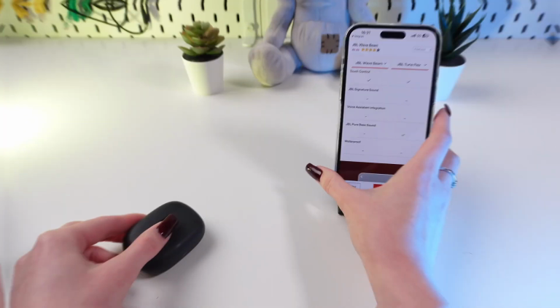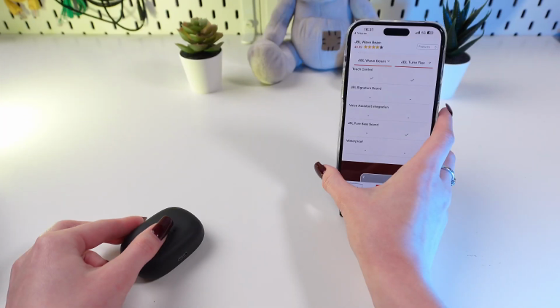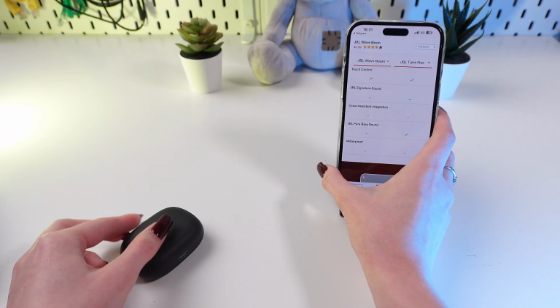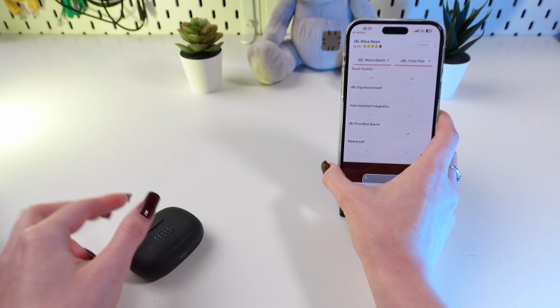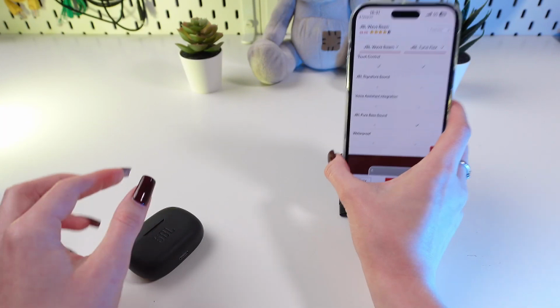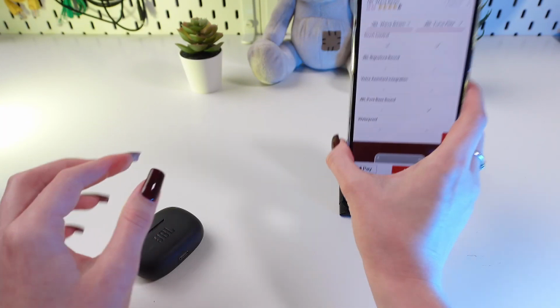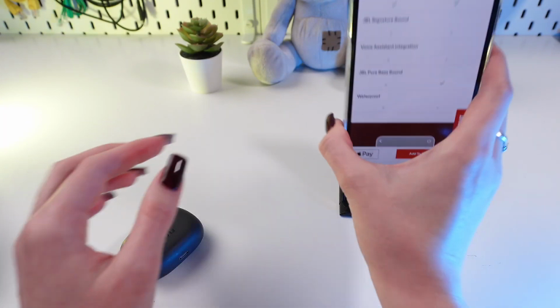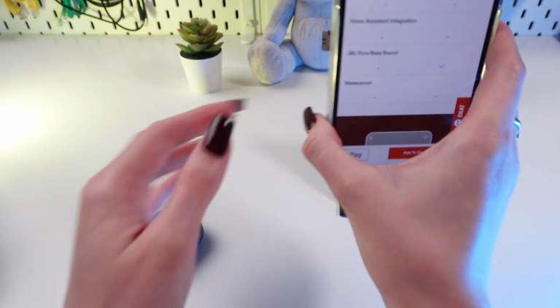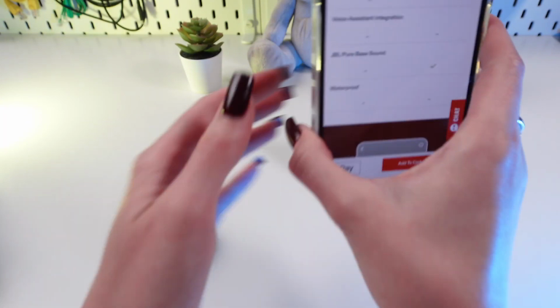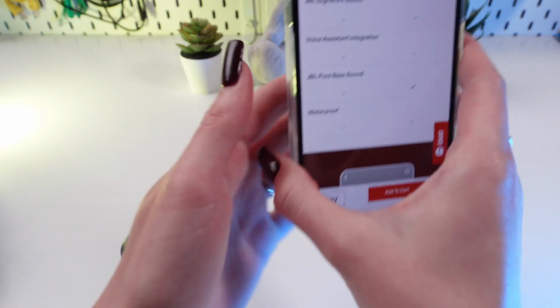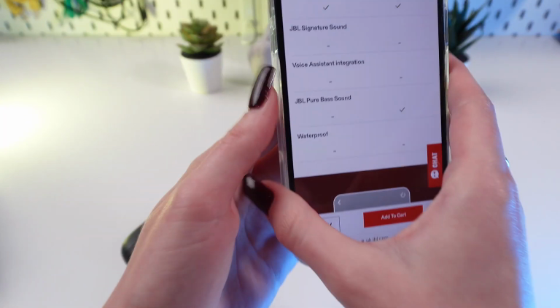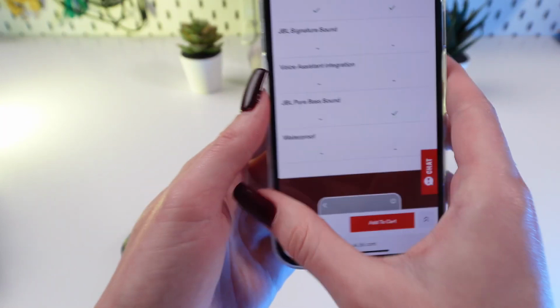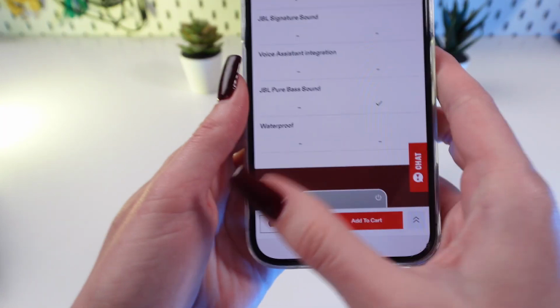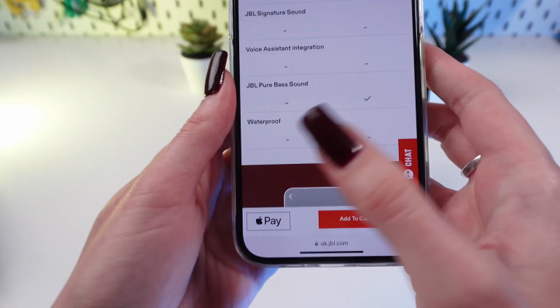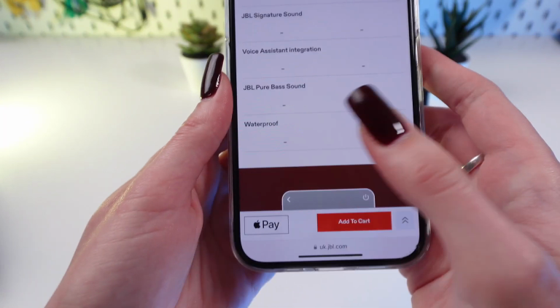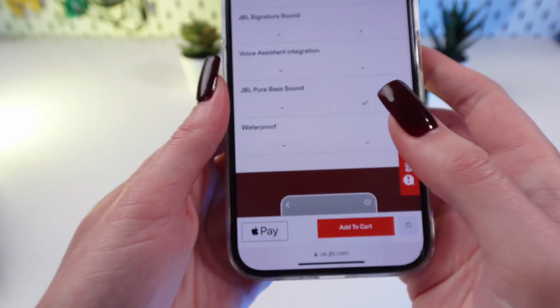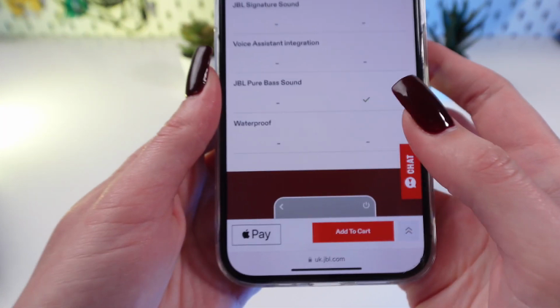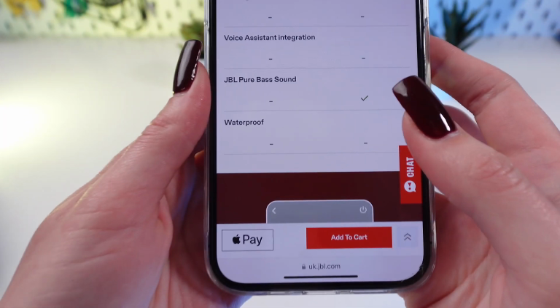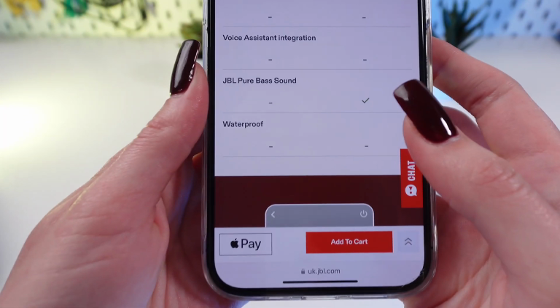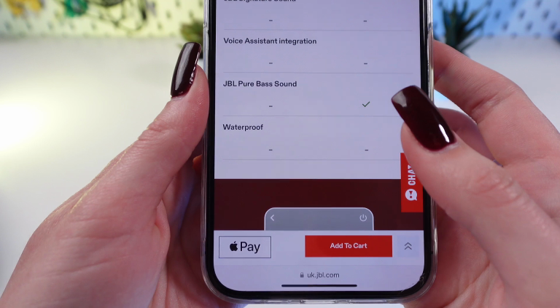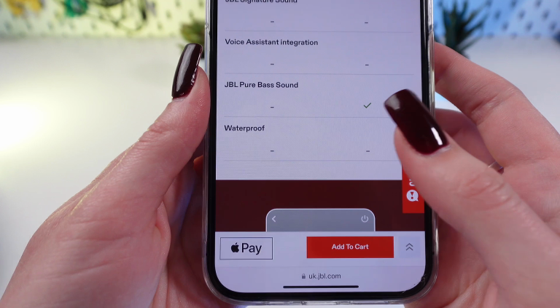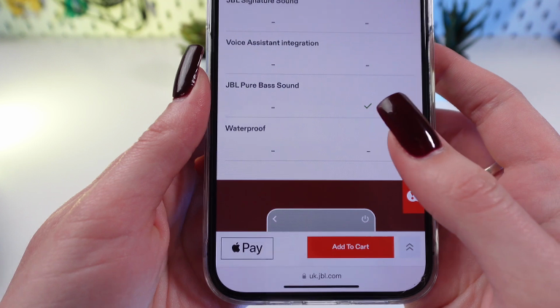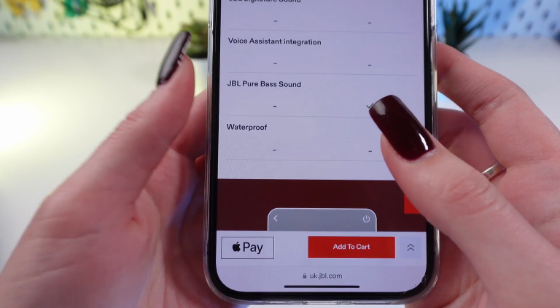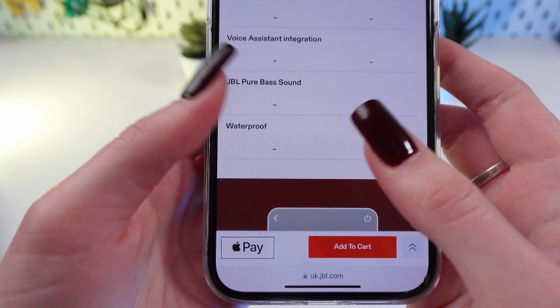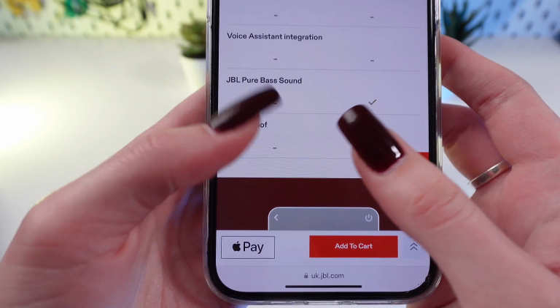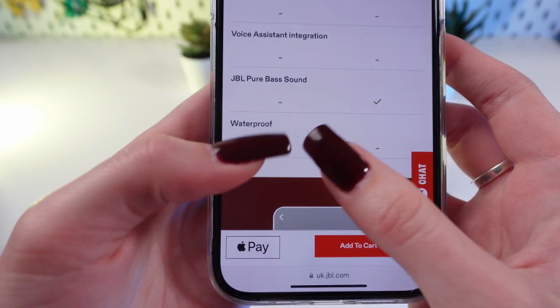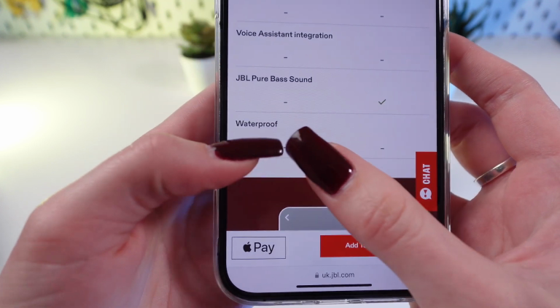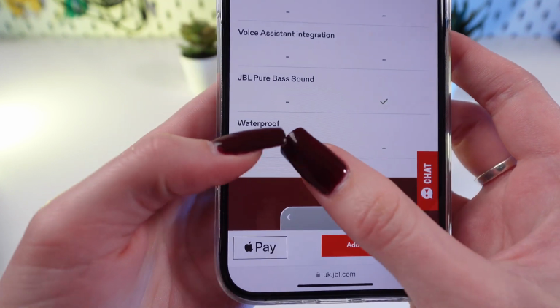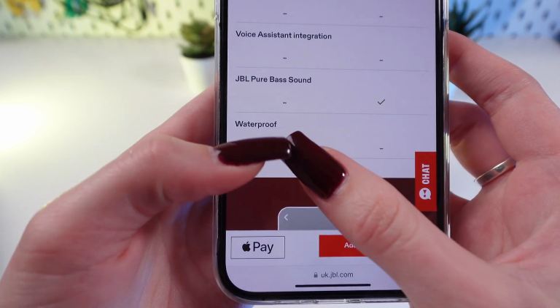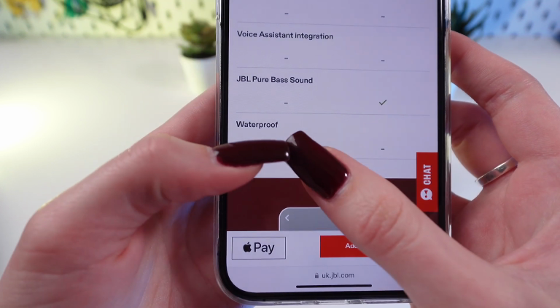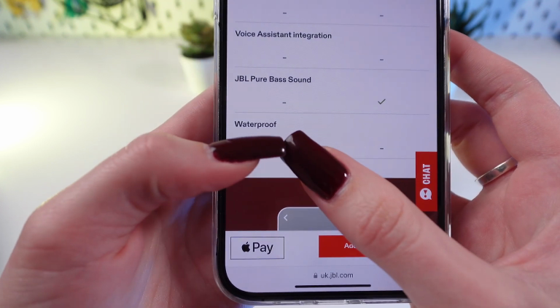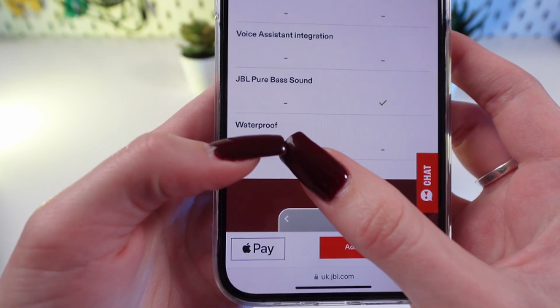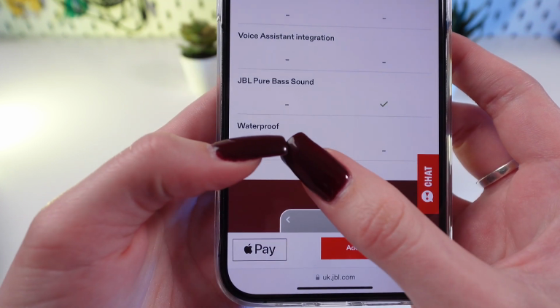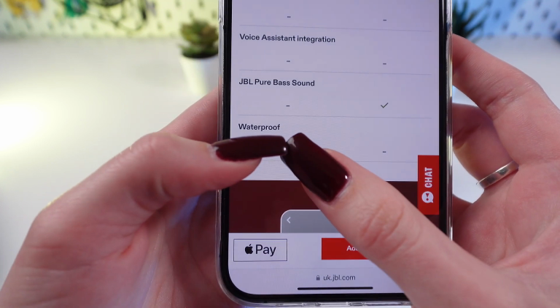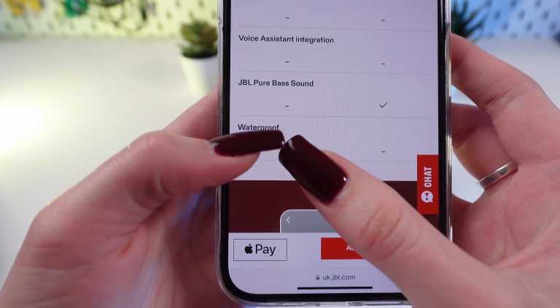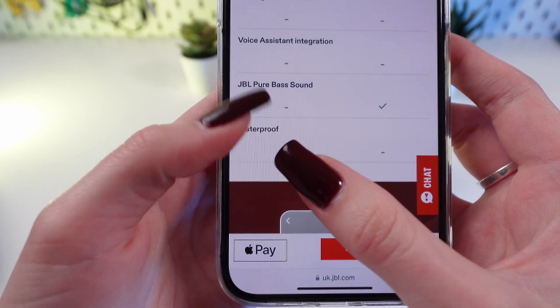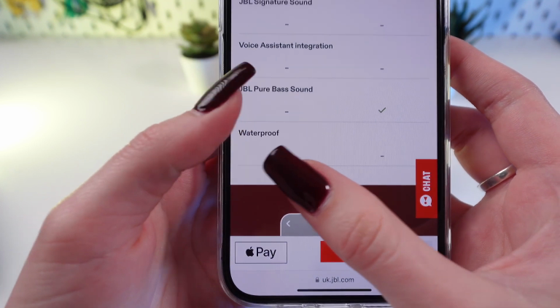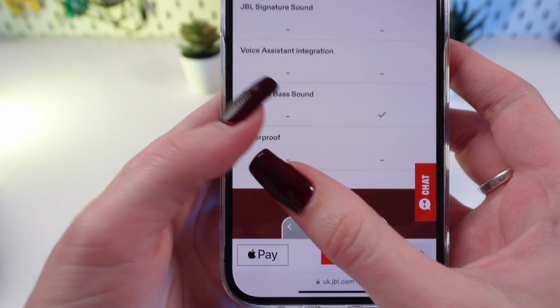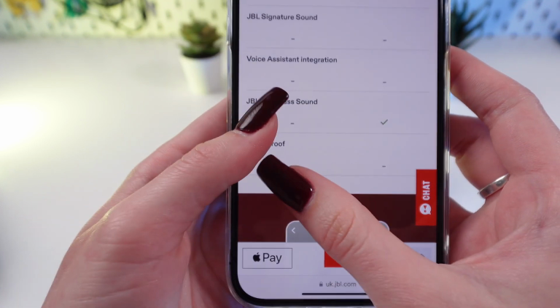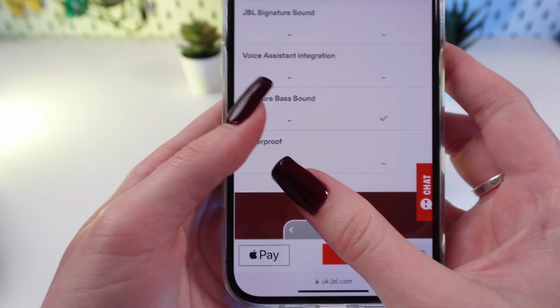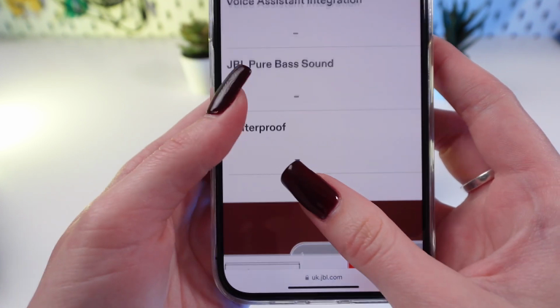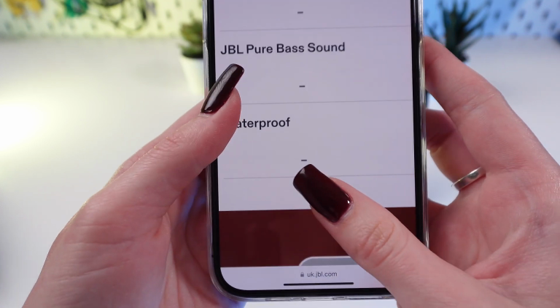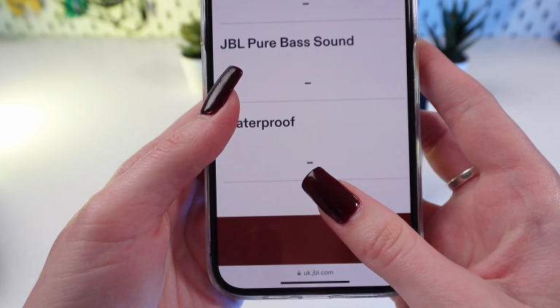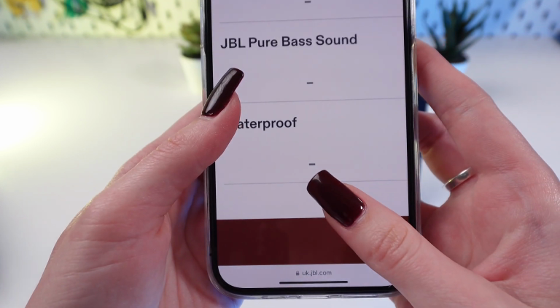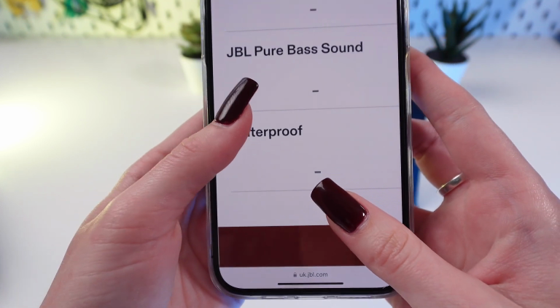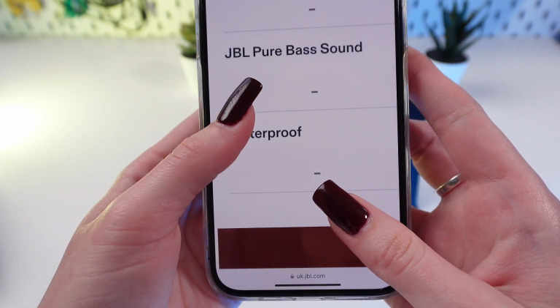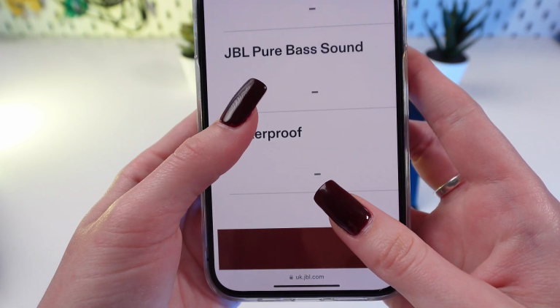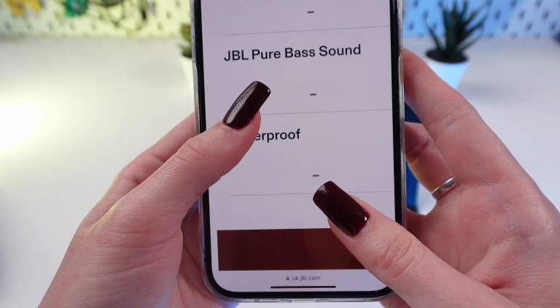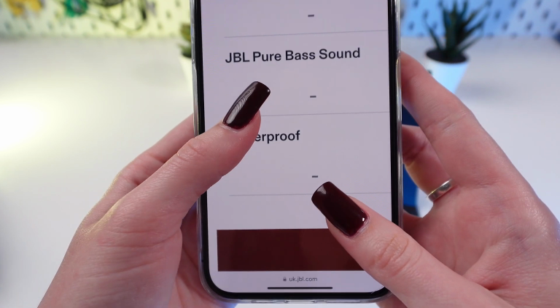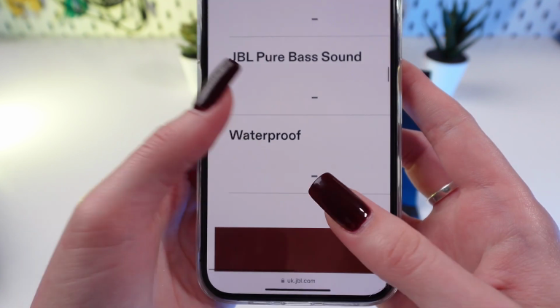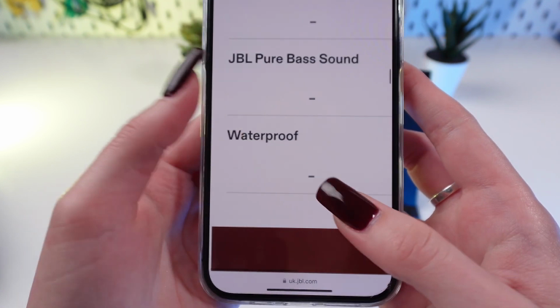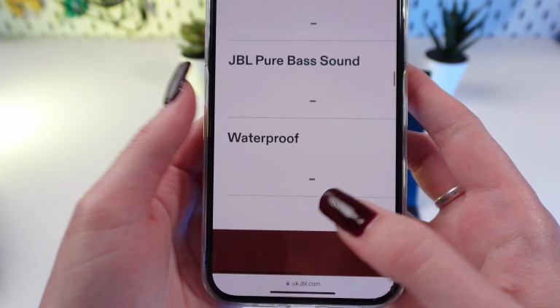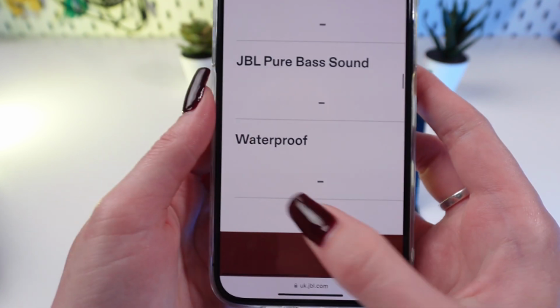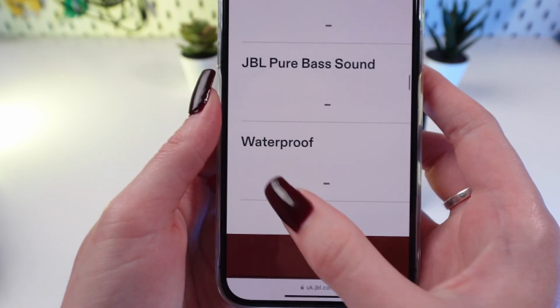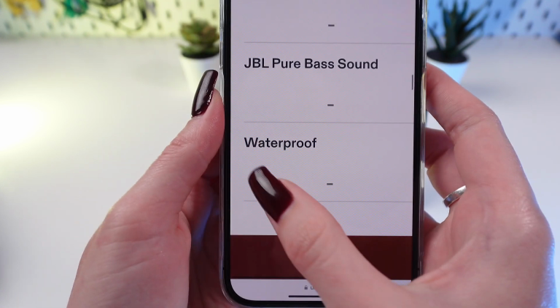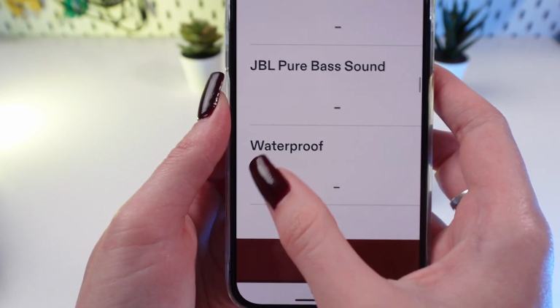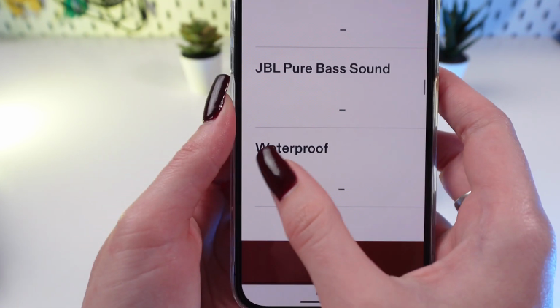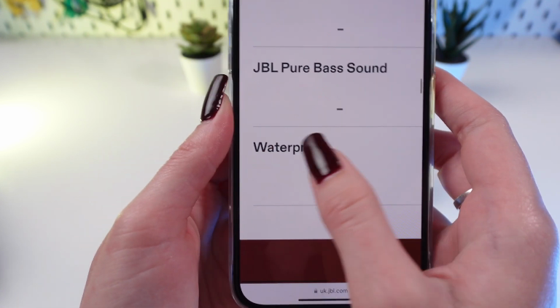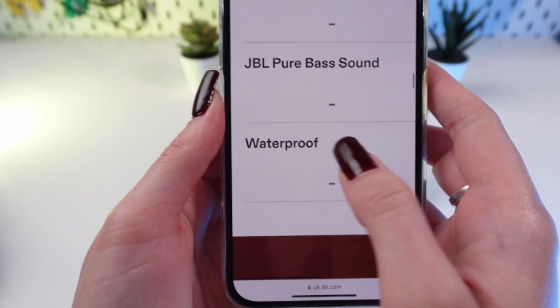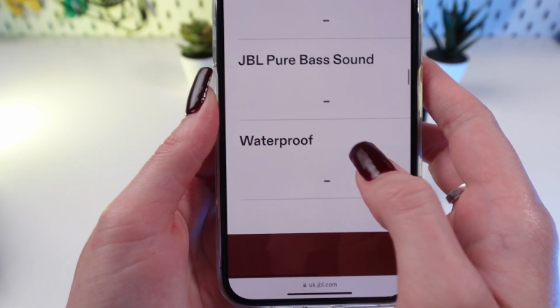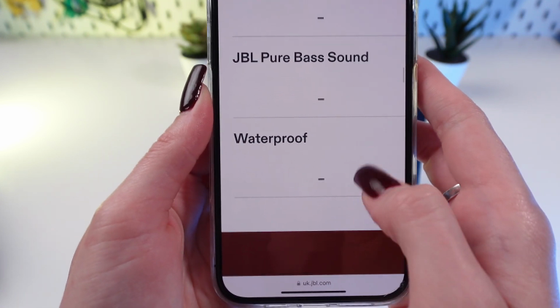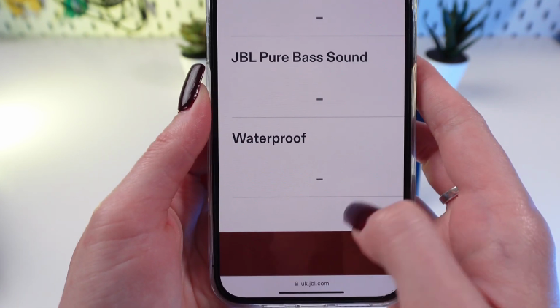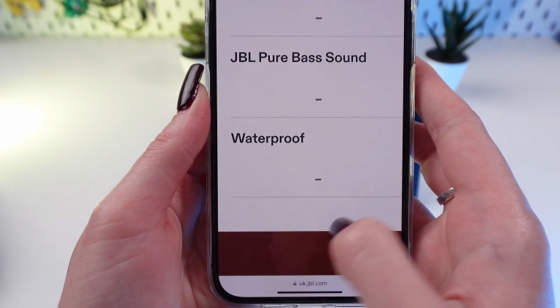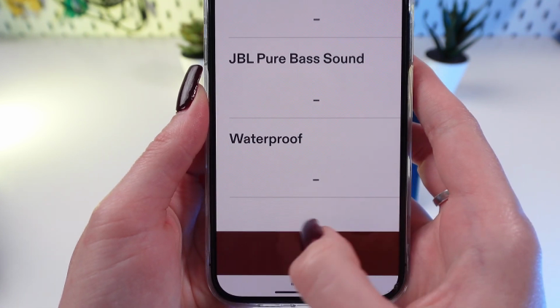I will show you this information on the official website of GBL. As you can see, they are not waterproof.